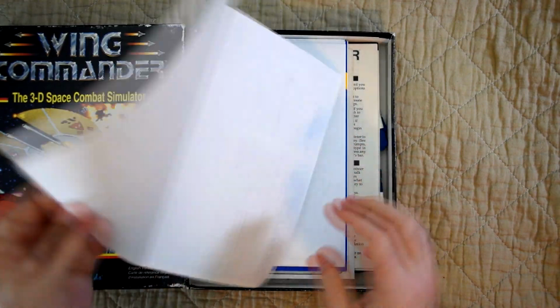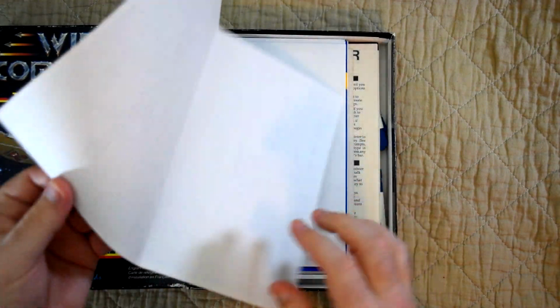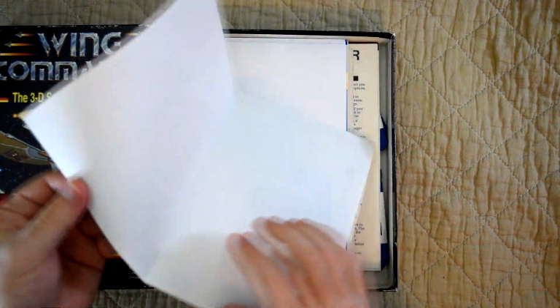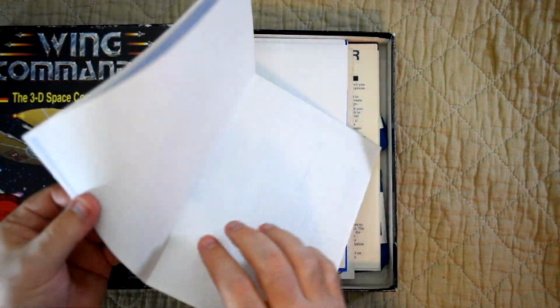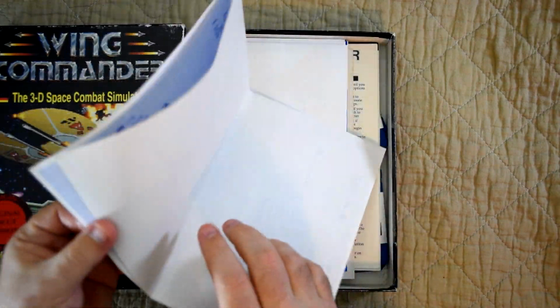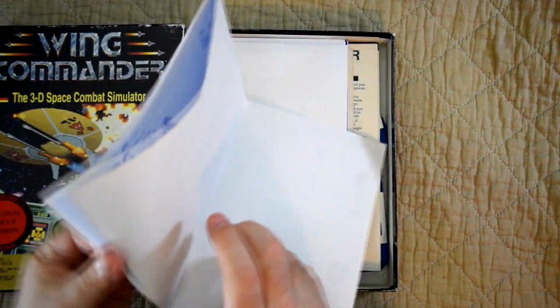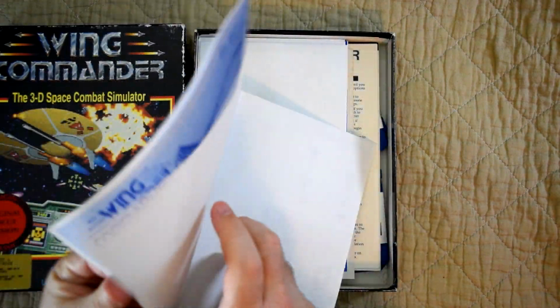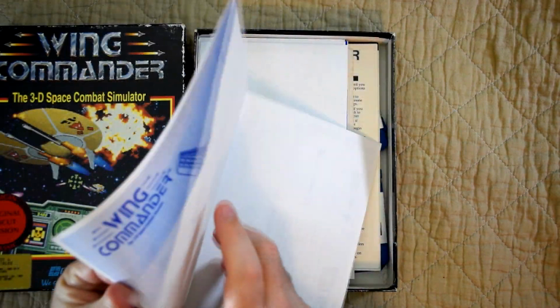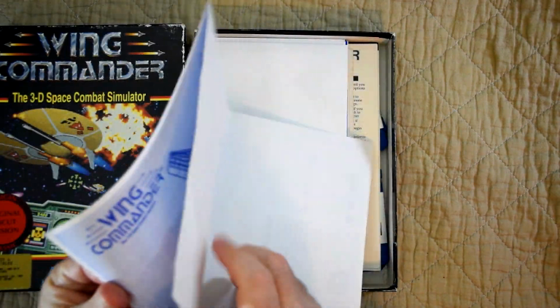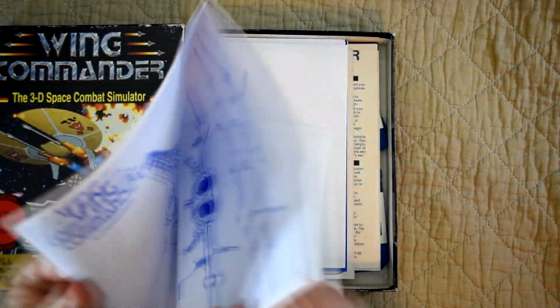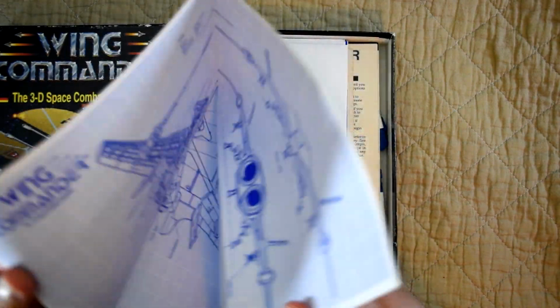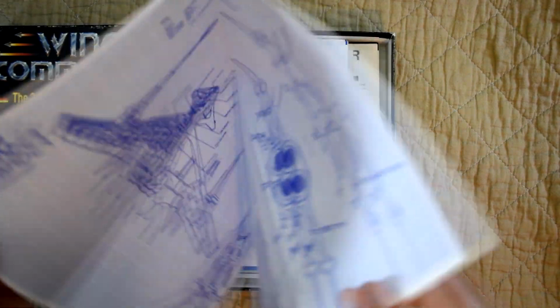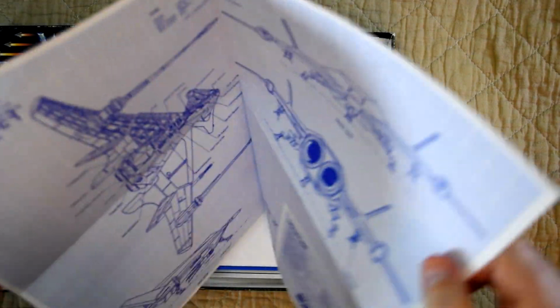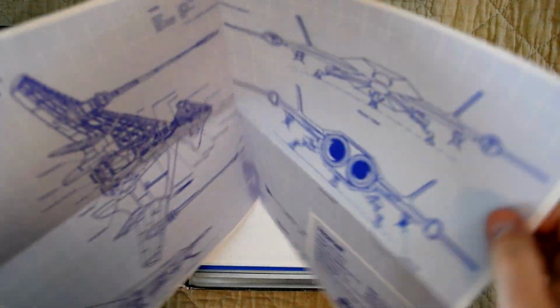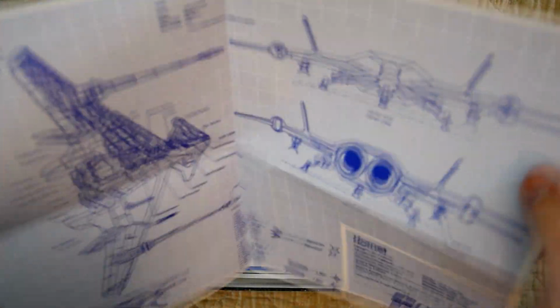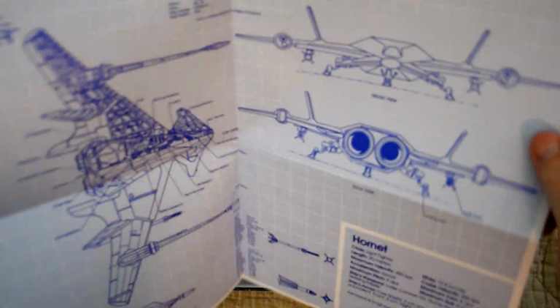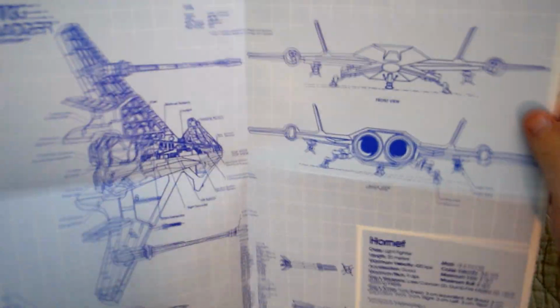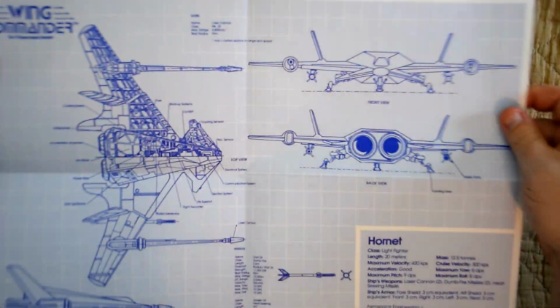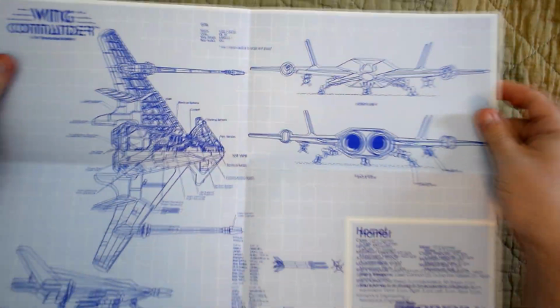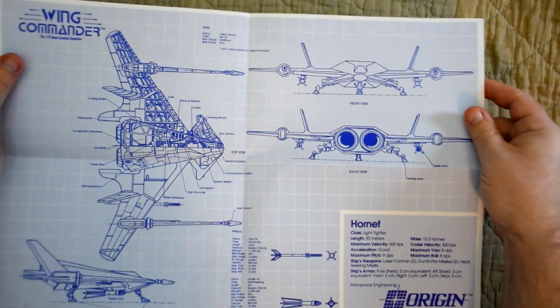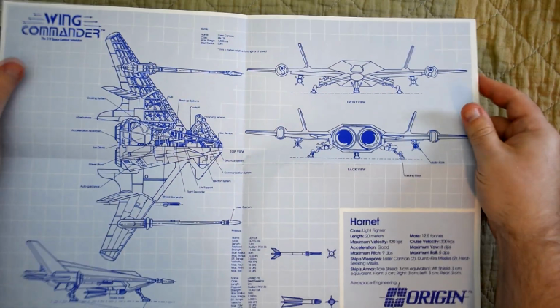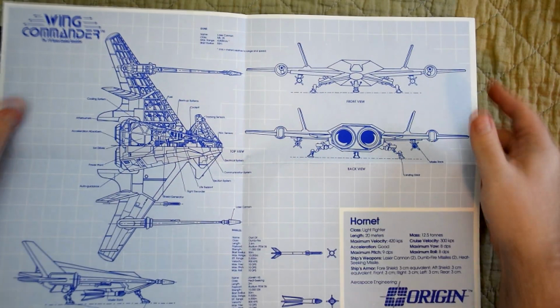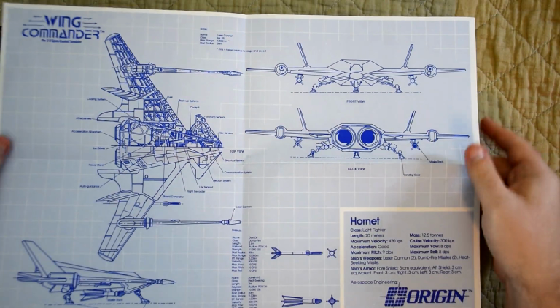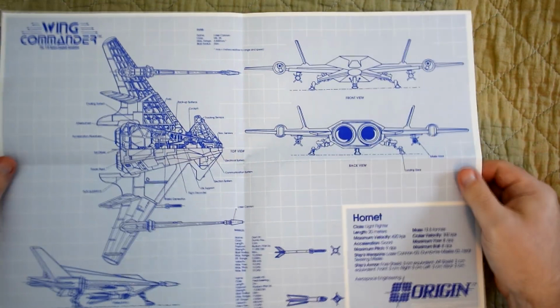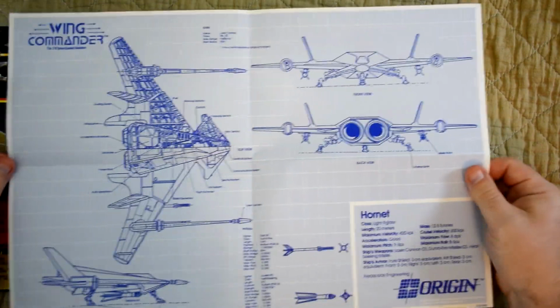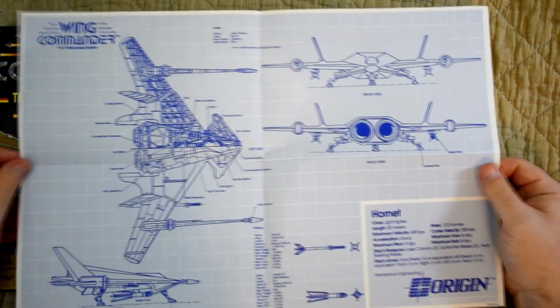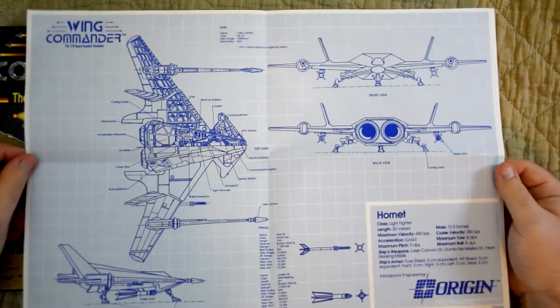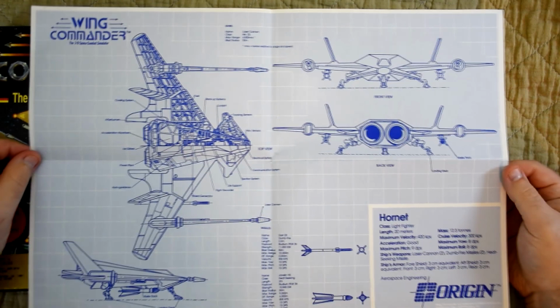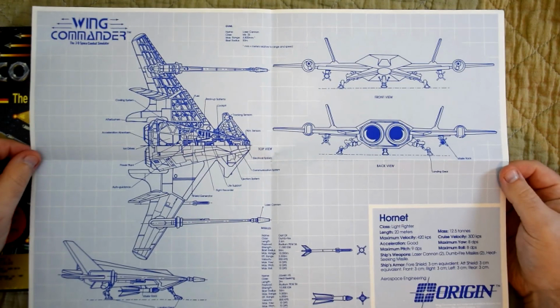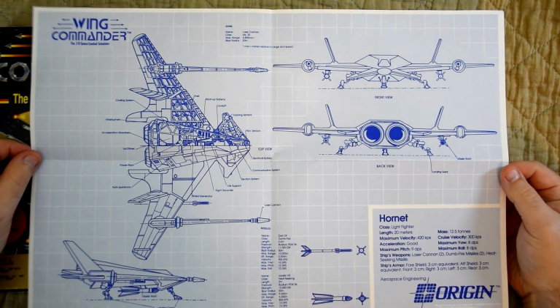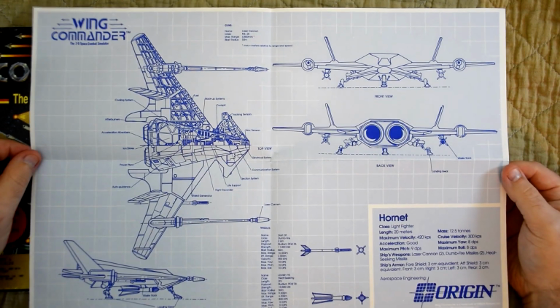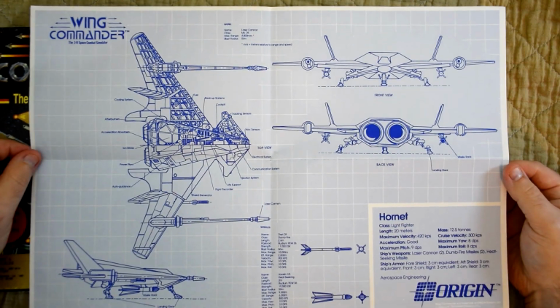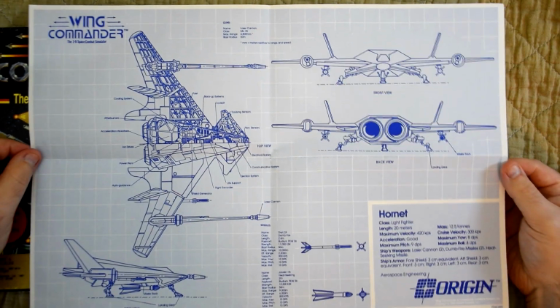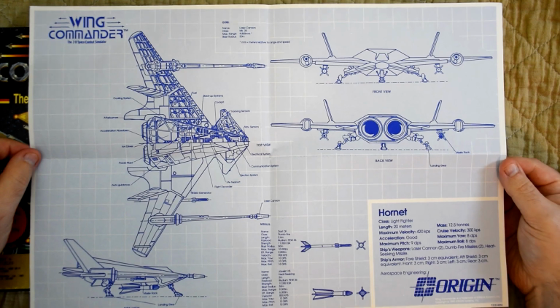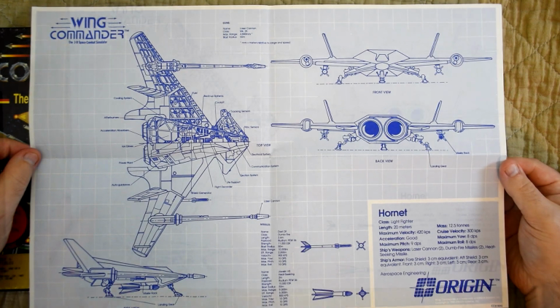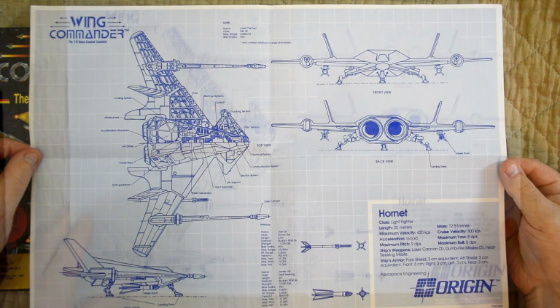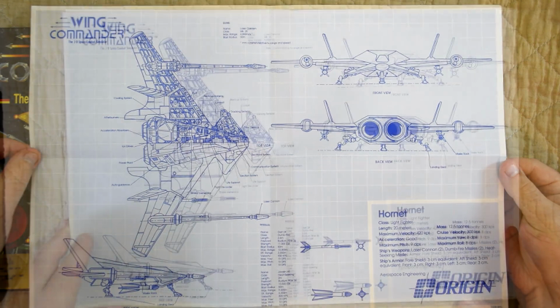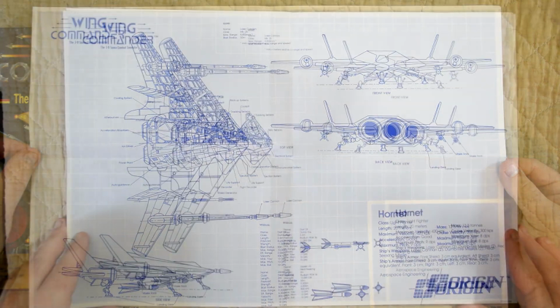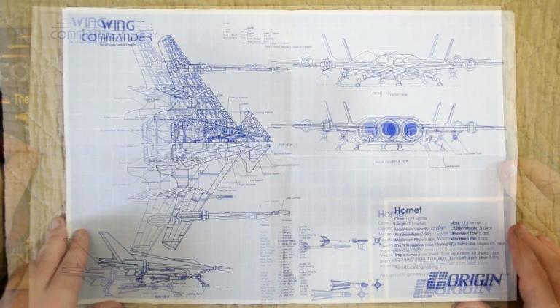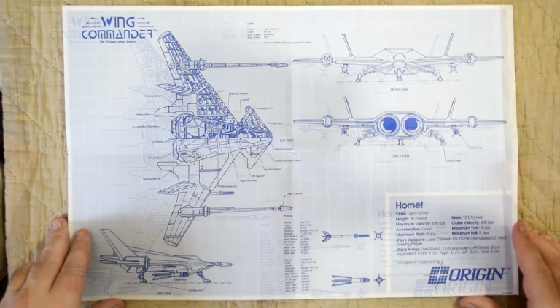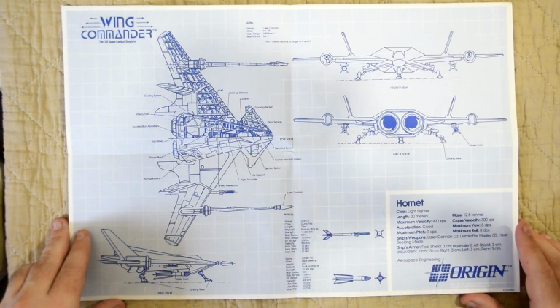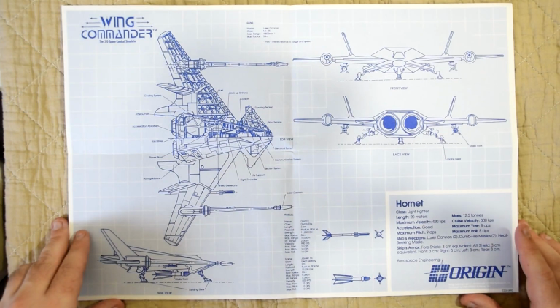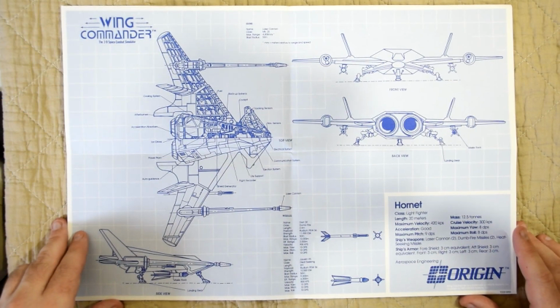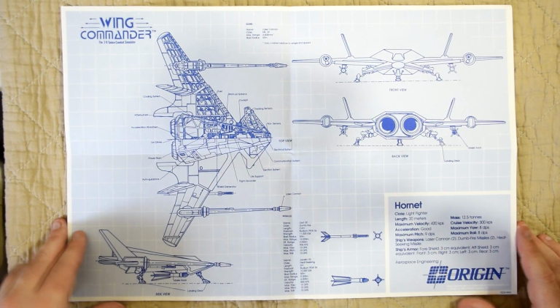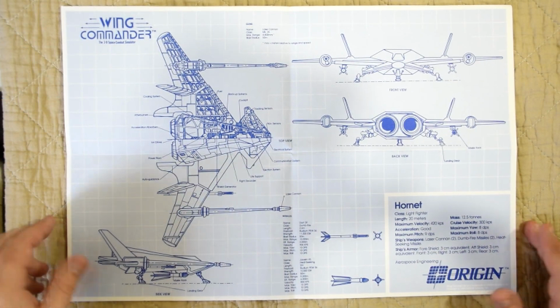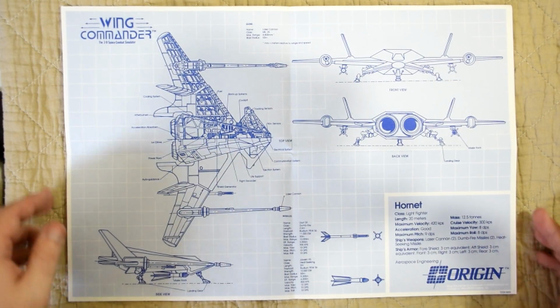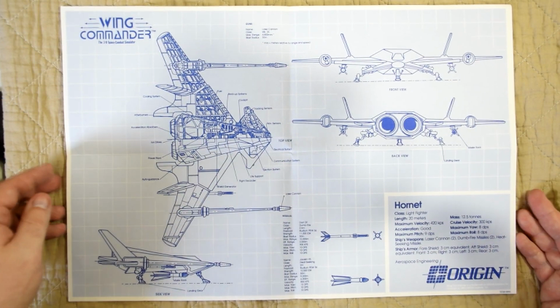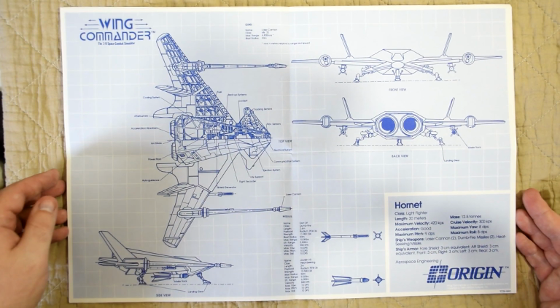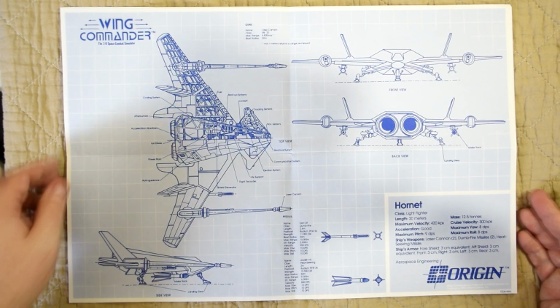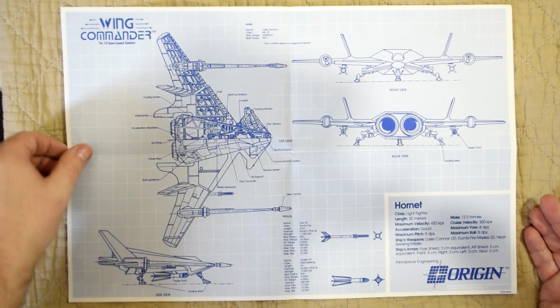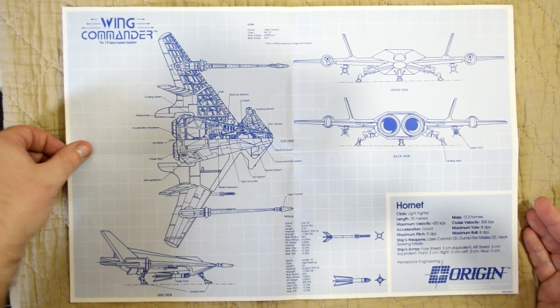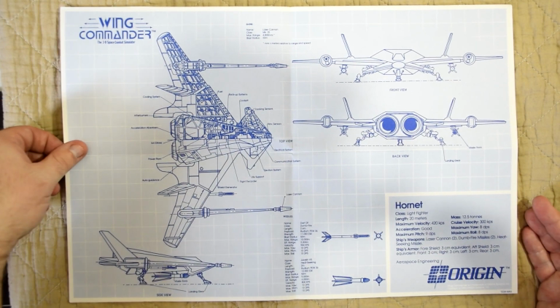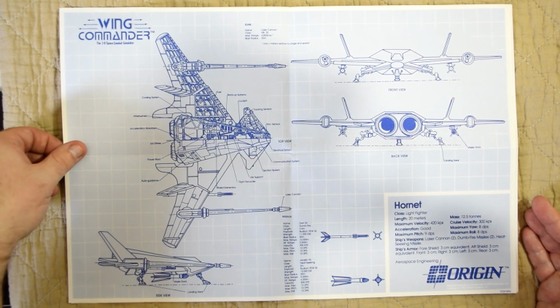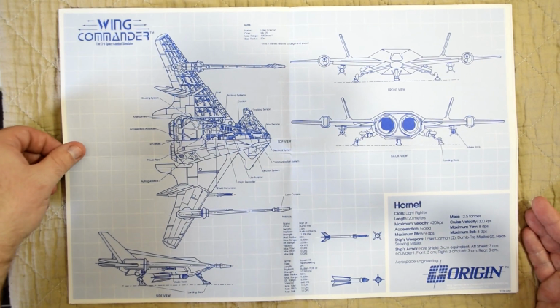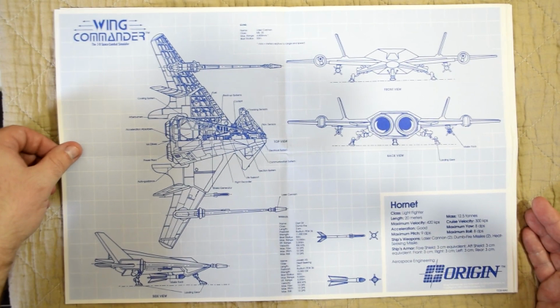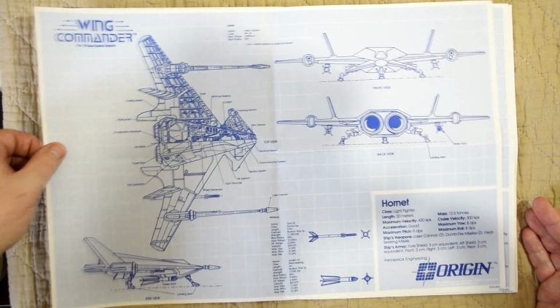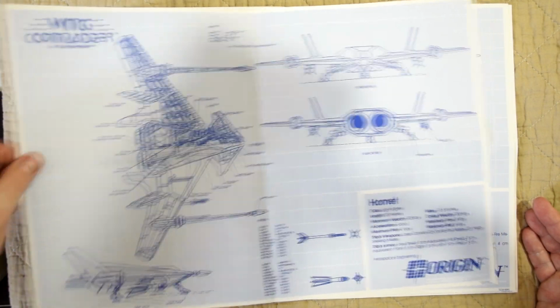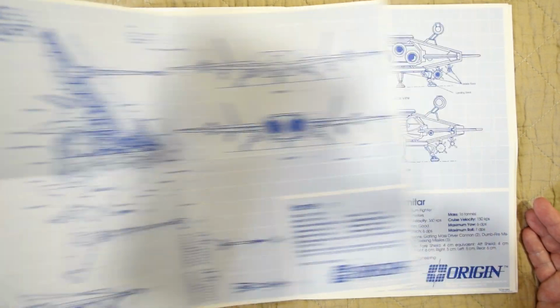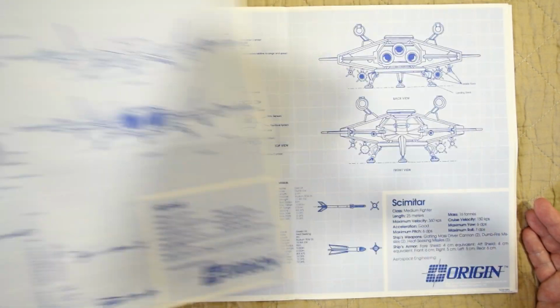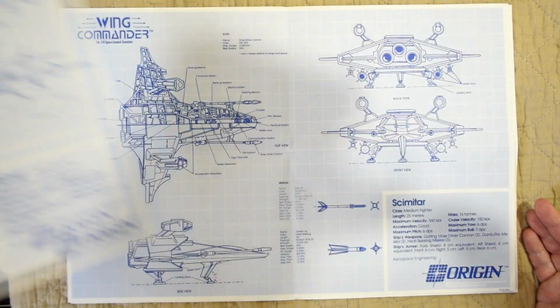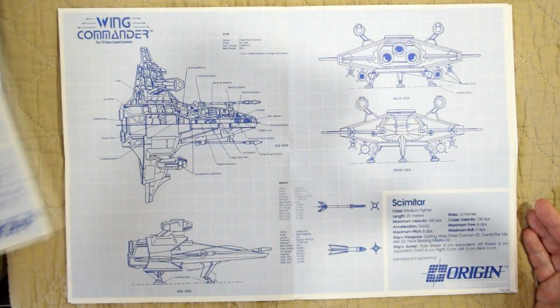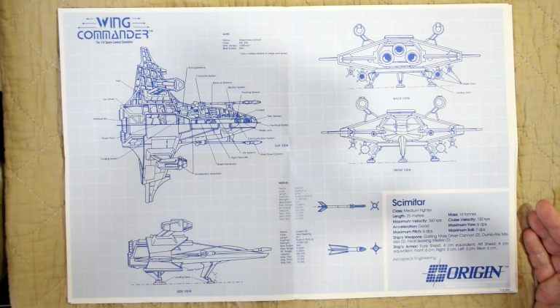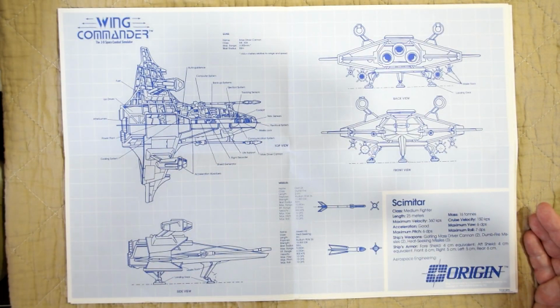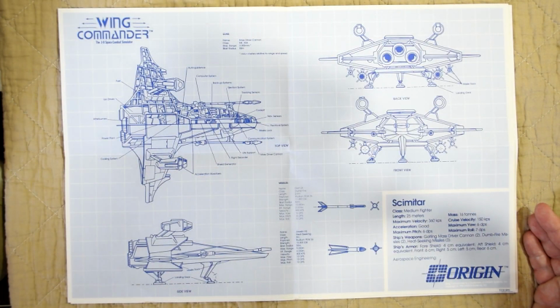Wing Commander had to do something similar but in a much cooler way, as the information you needed was on these amazing blueprint posters. Just look at these things — they are awesome.